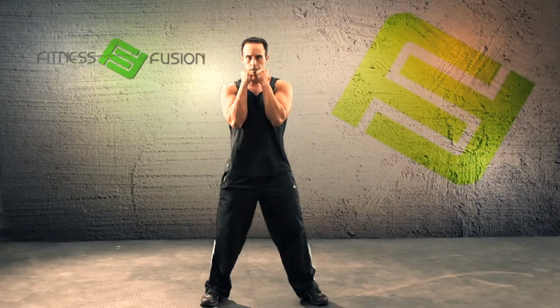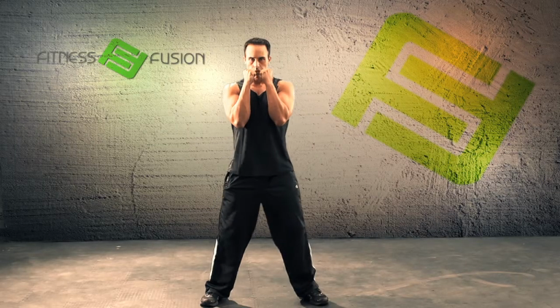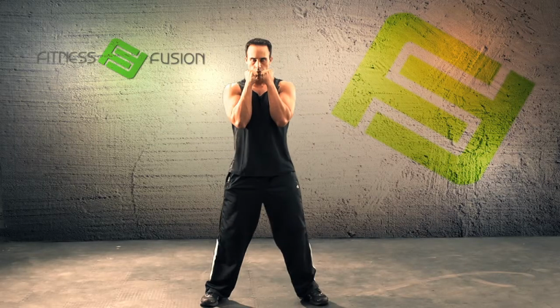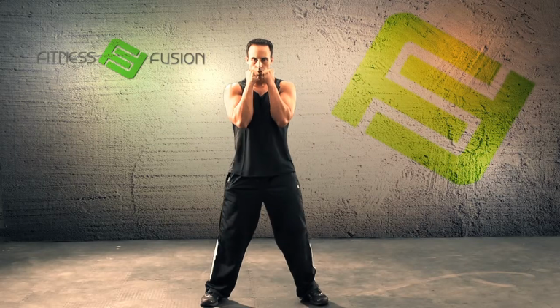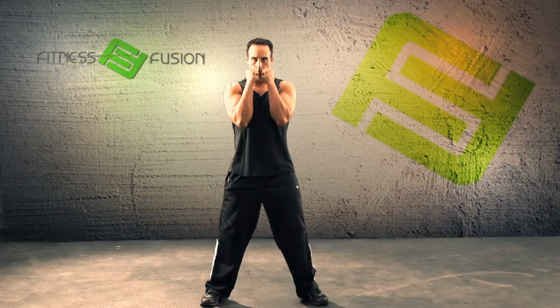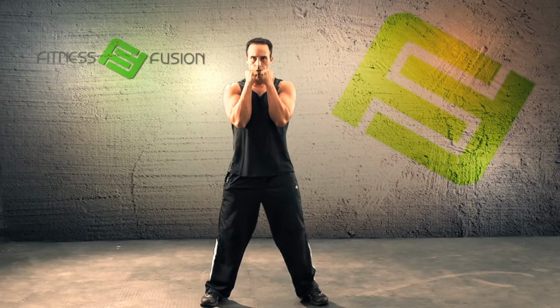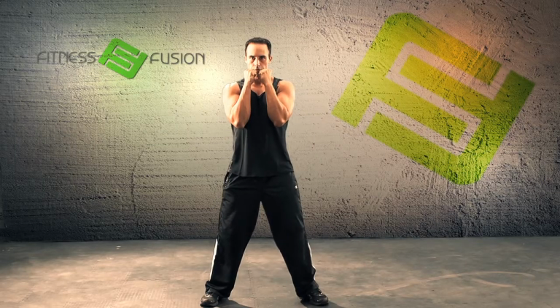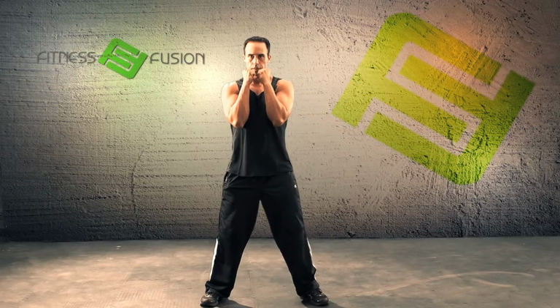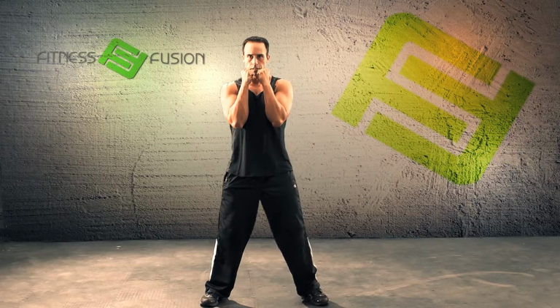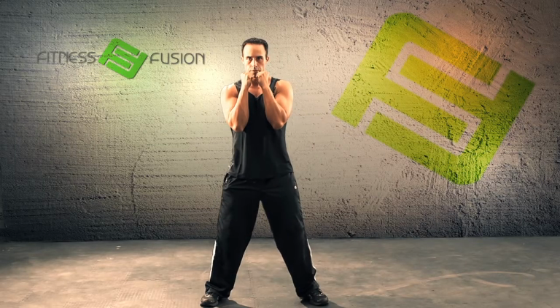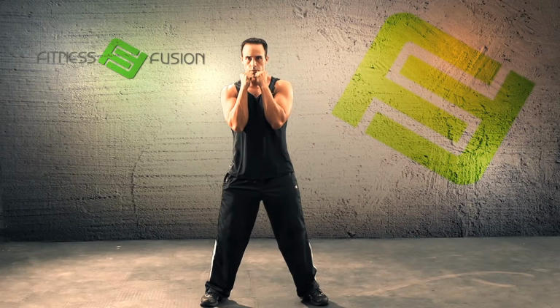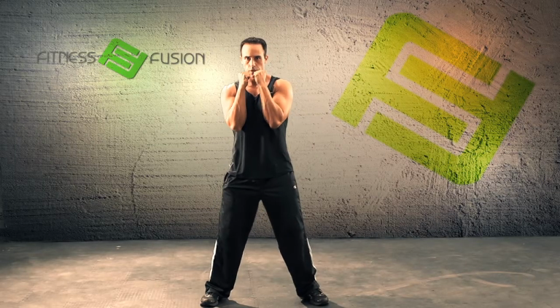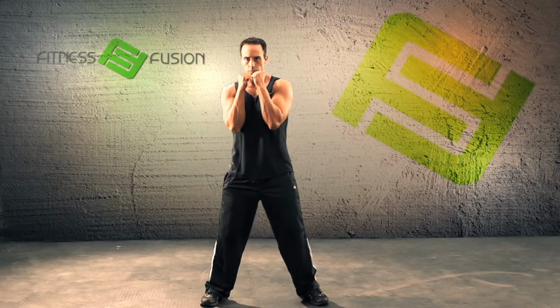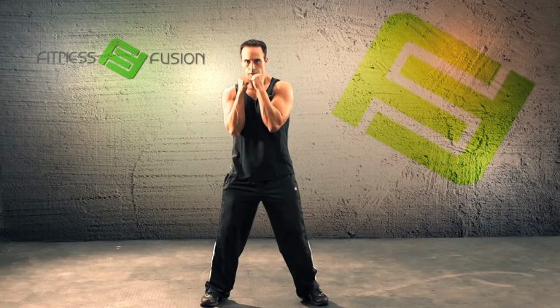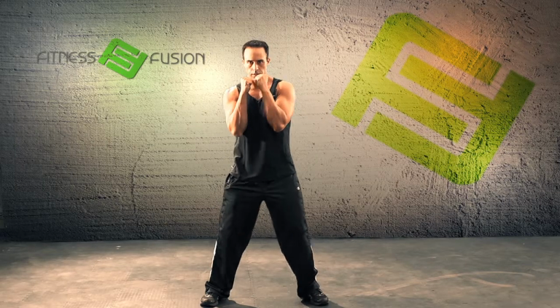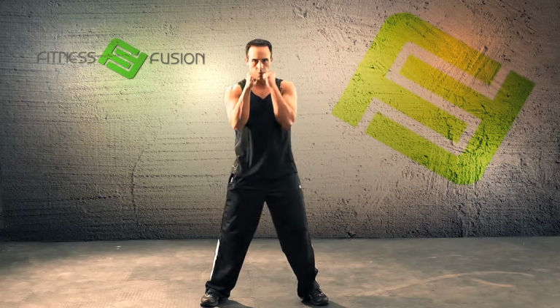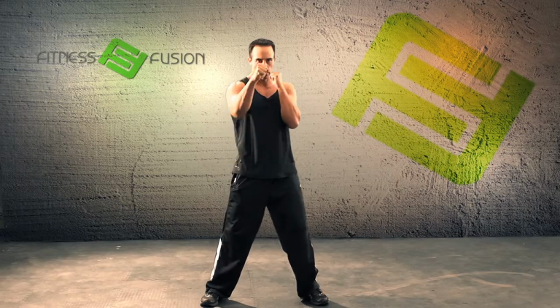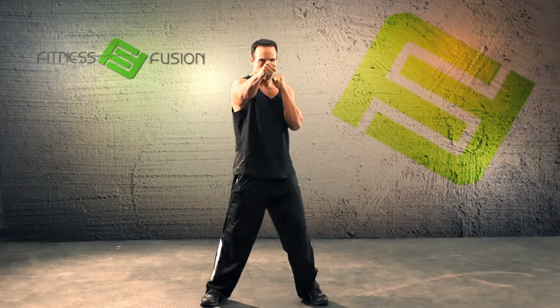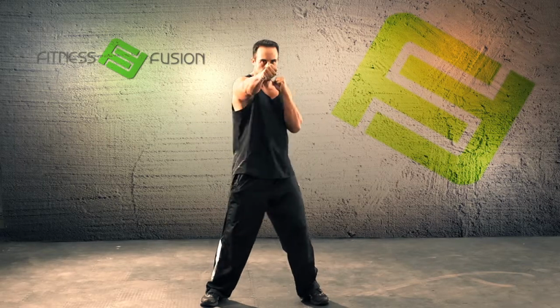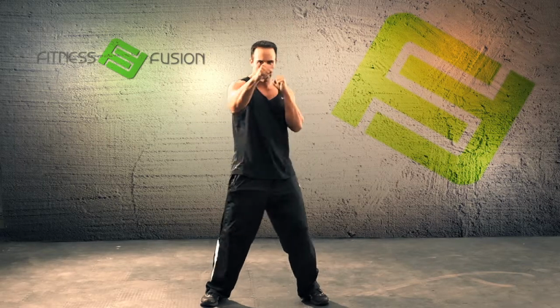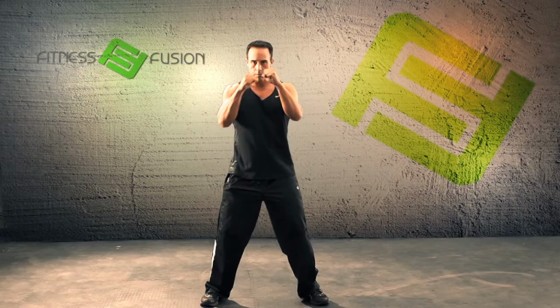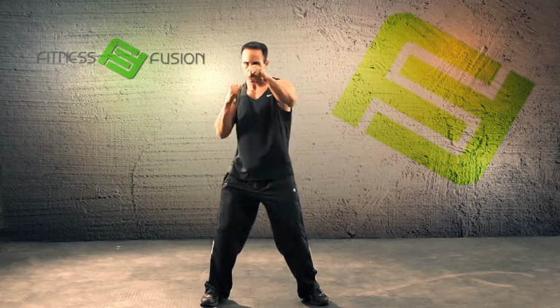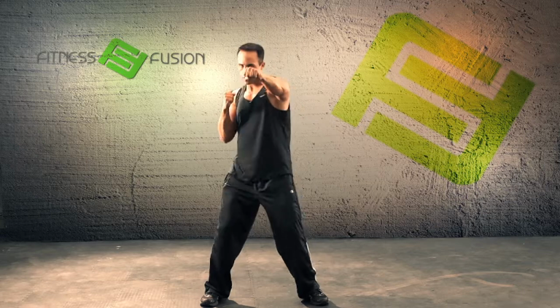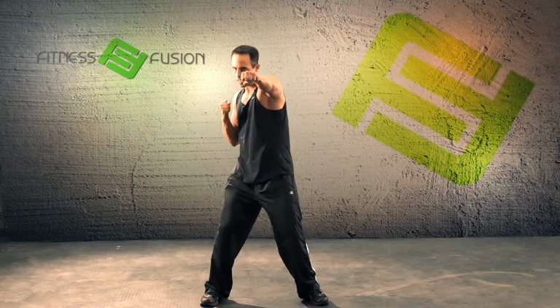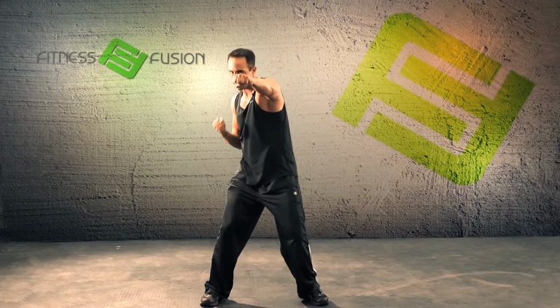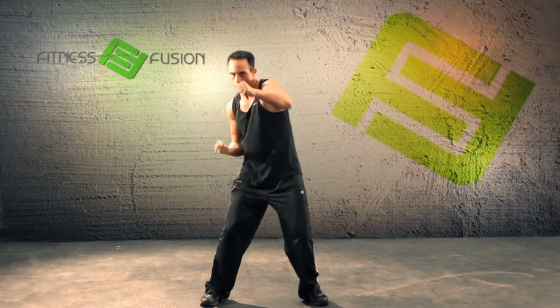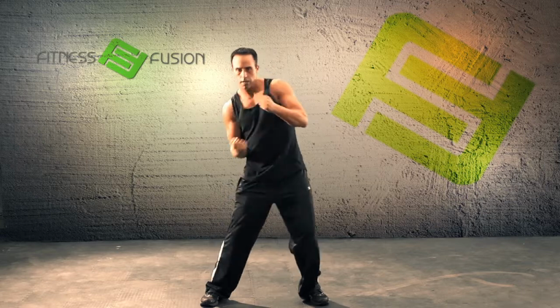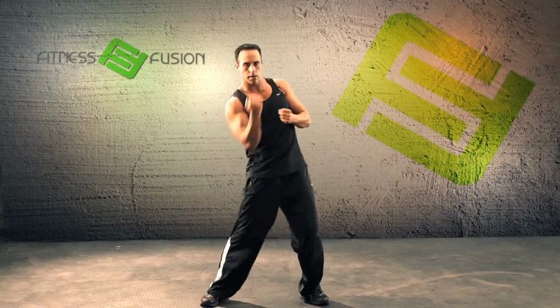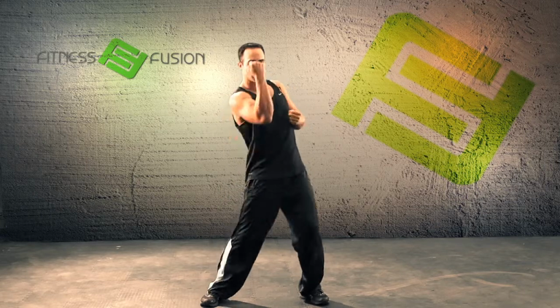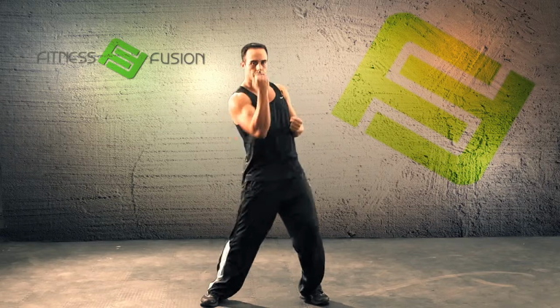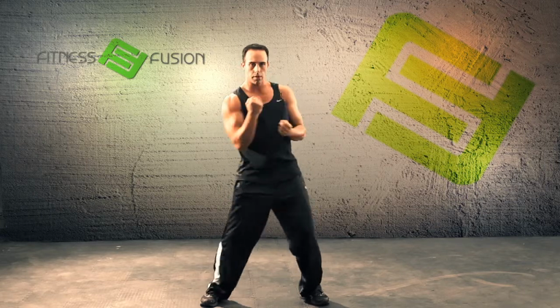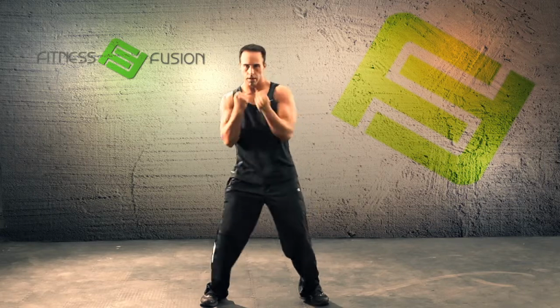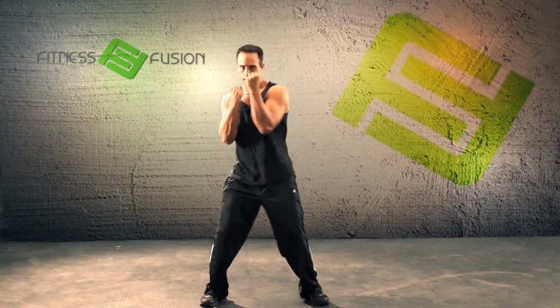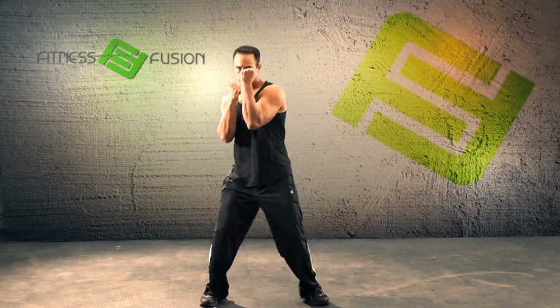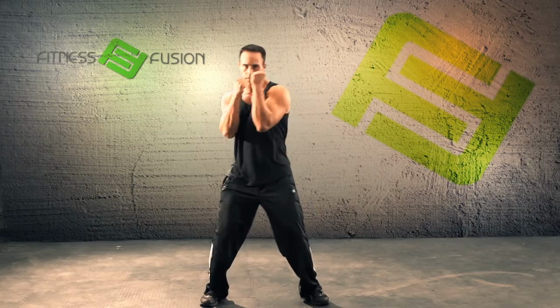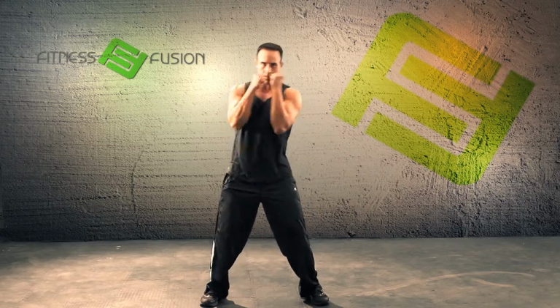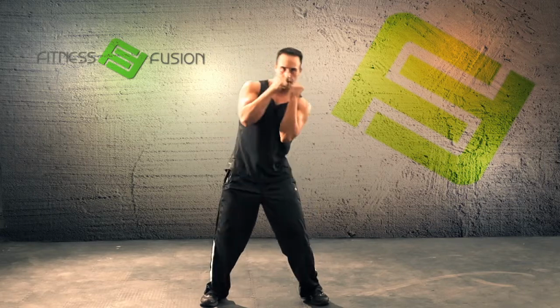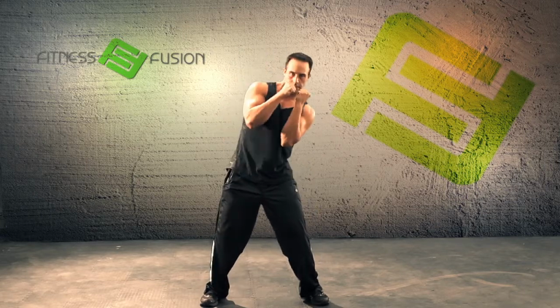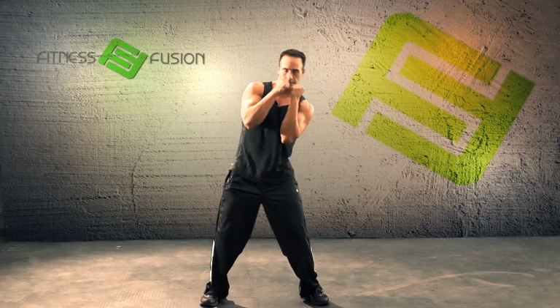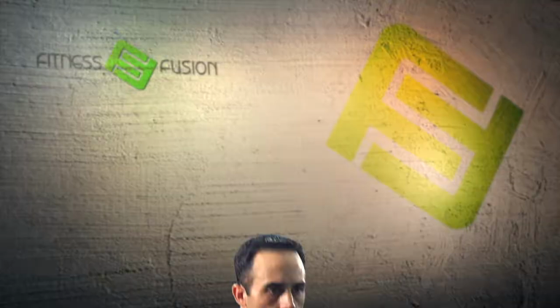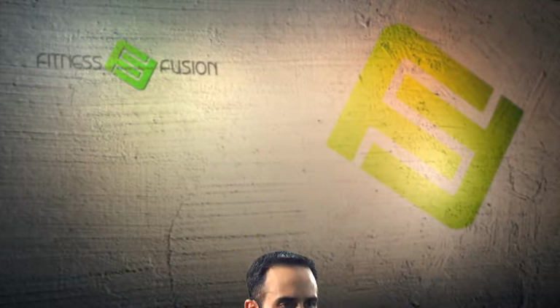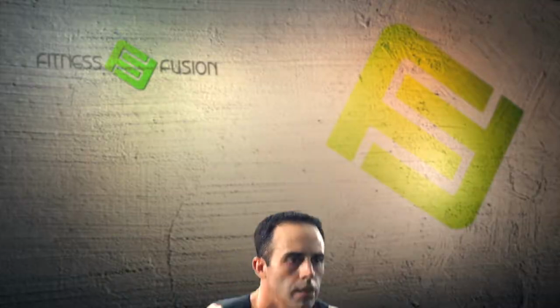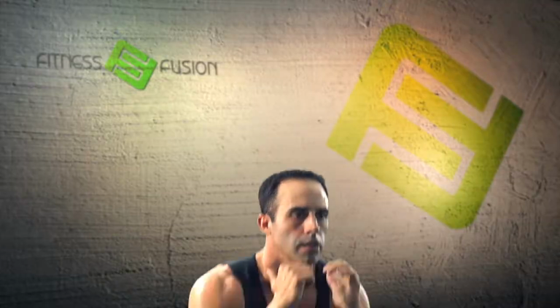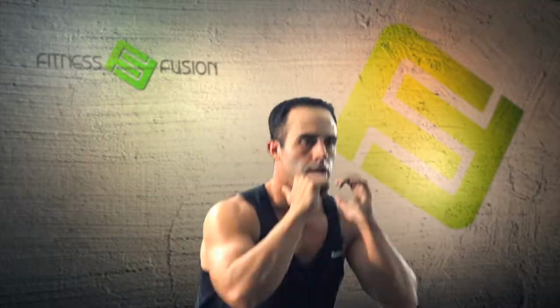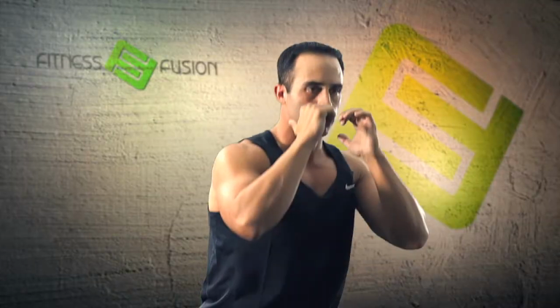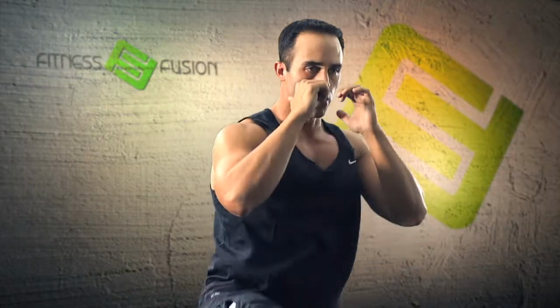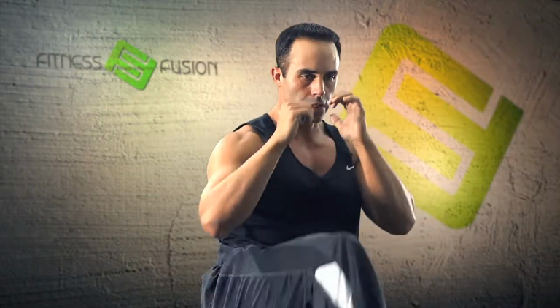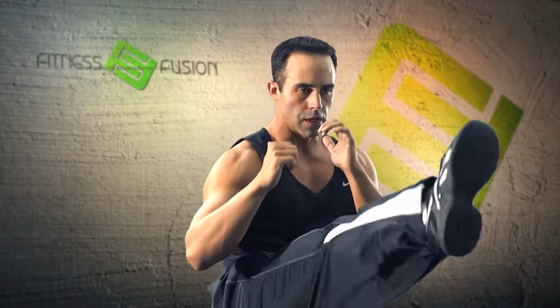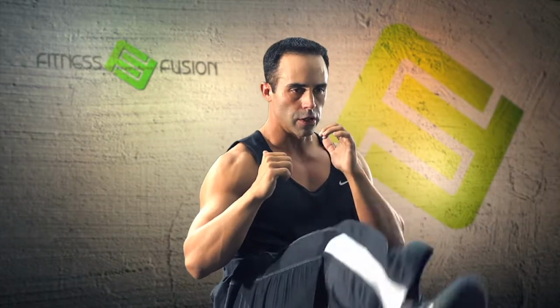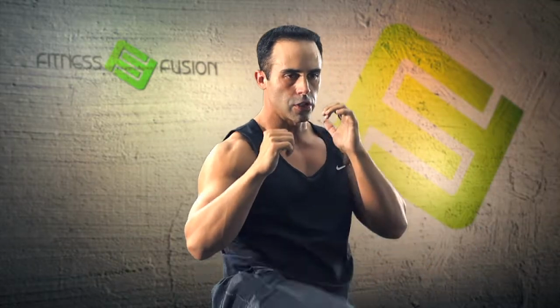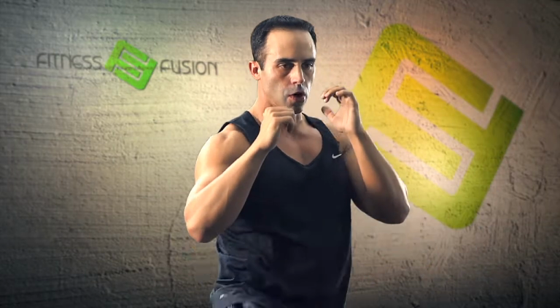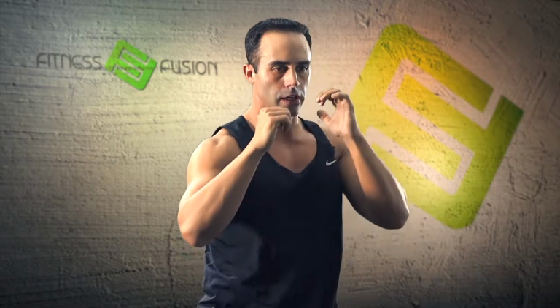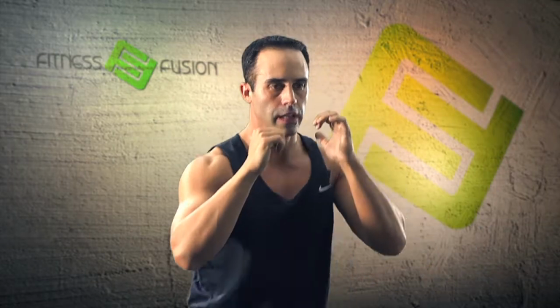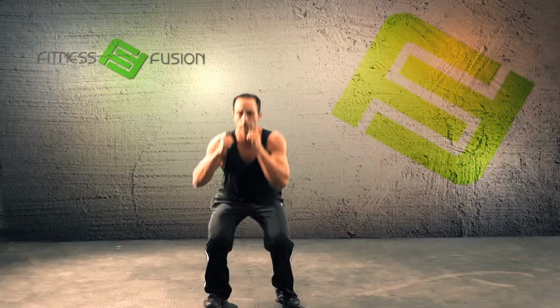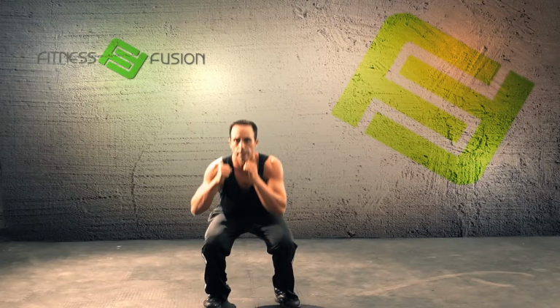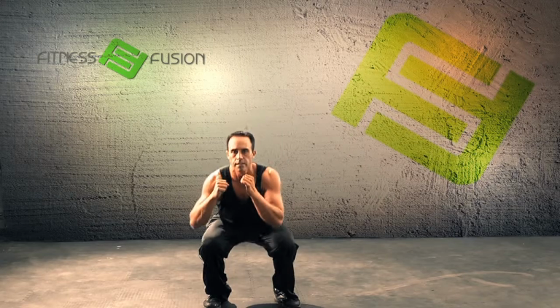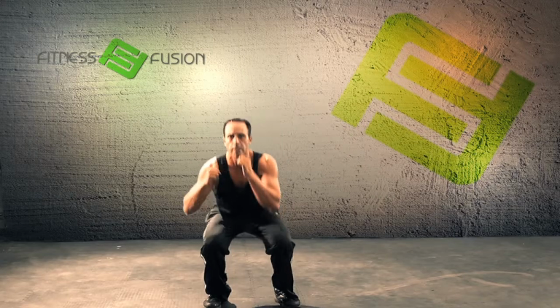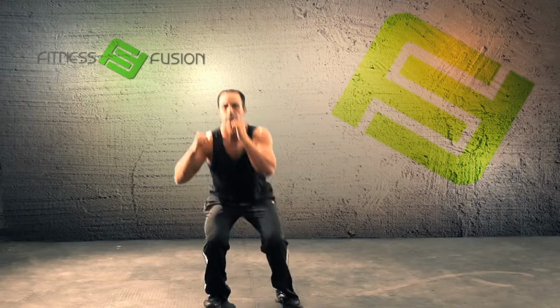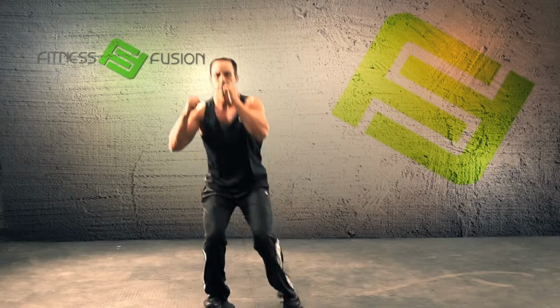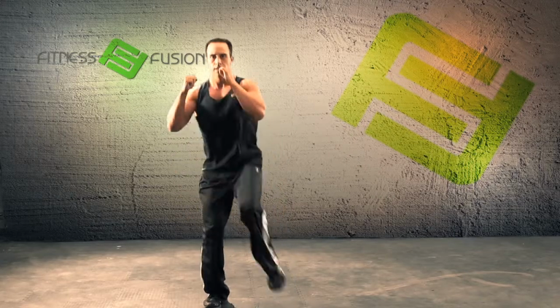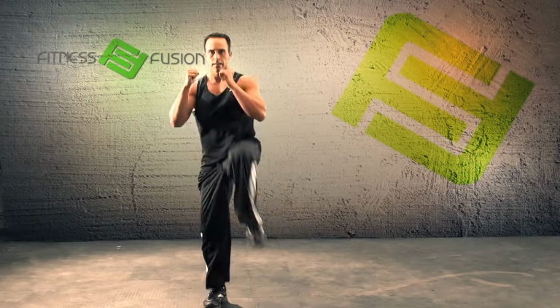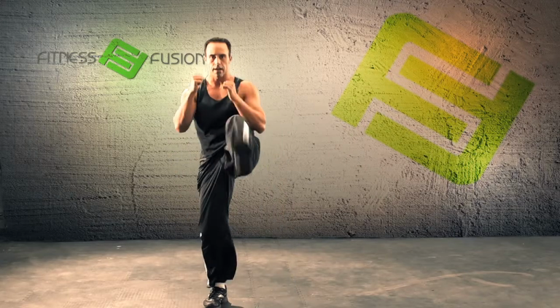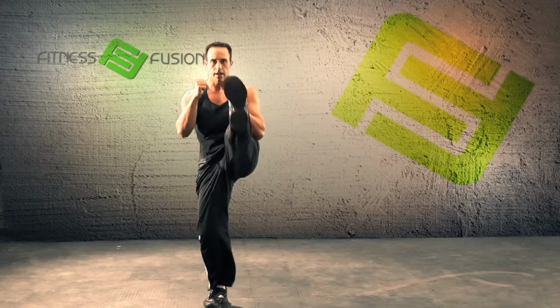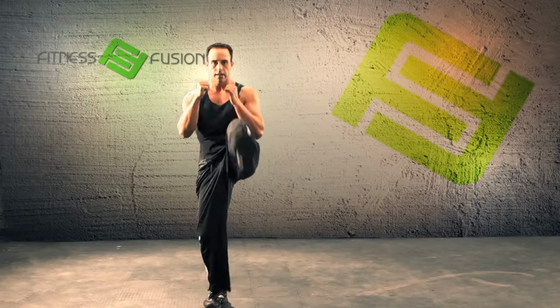We're going to start with our fitness fusion. We're going to do jab, jab, up, up, side to side. This works the legs, quads, thighs.